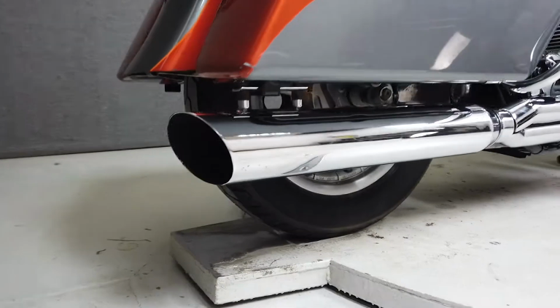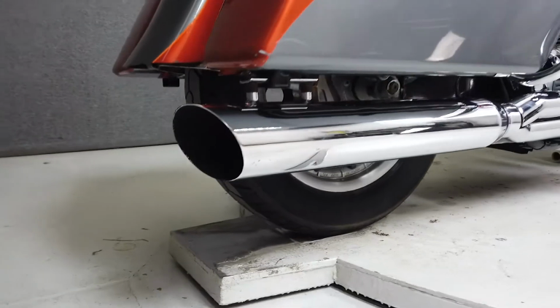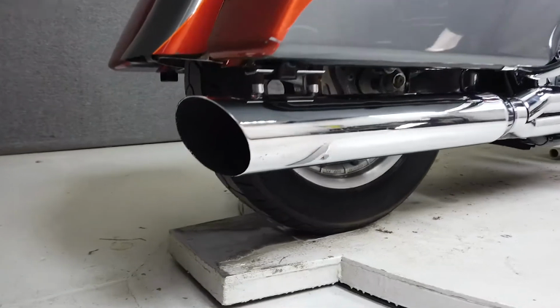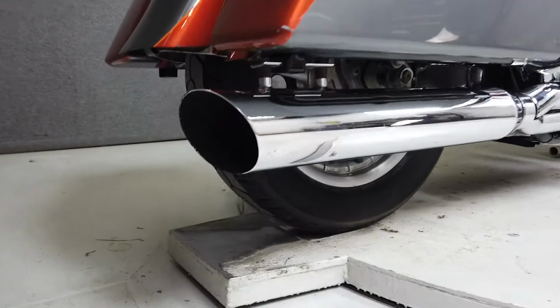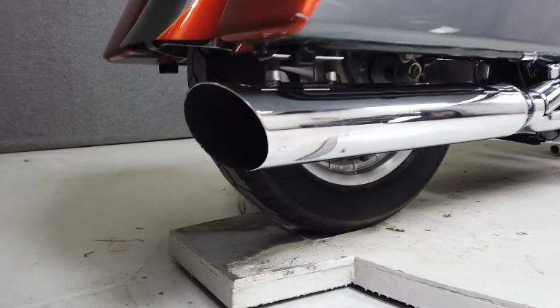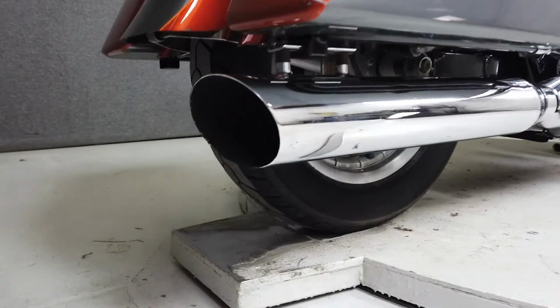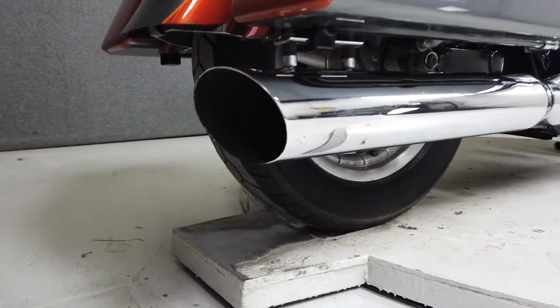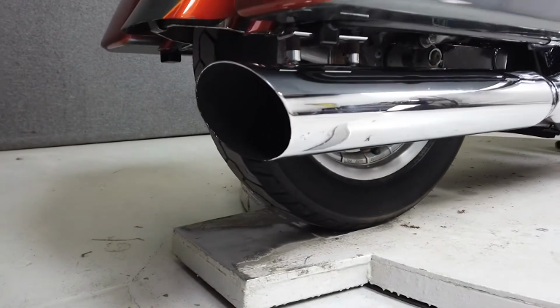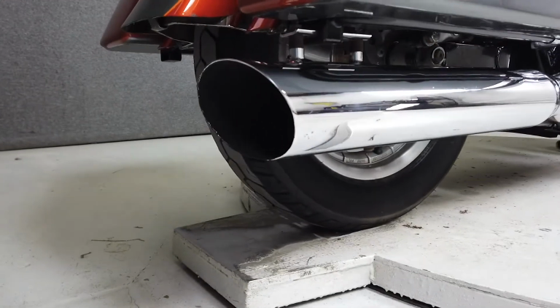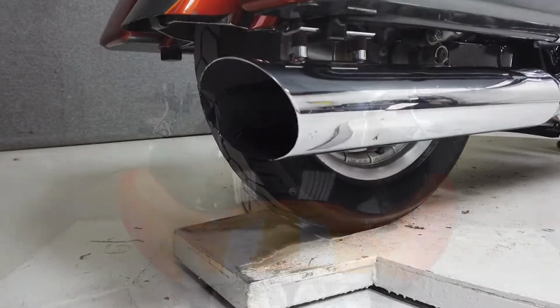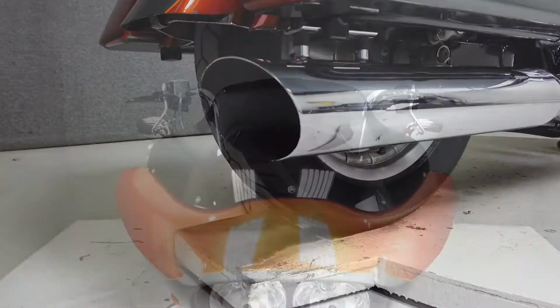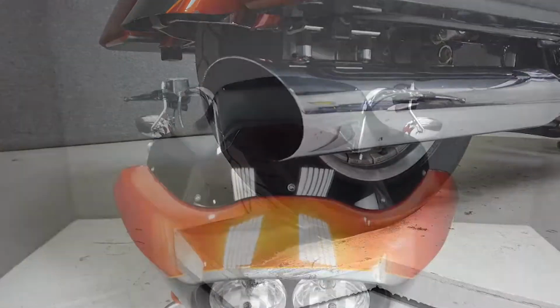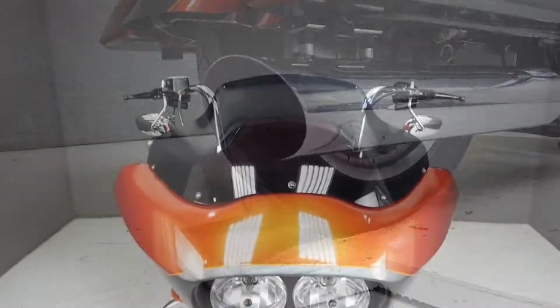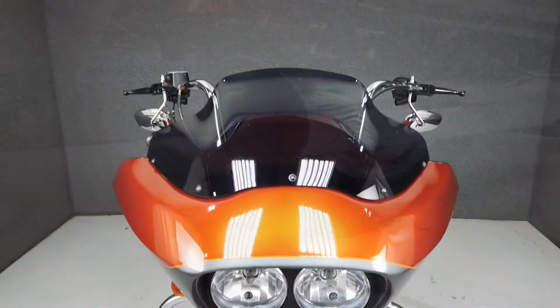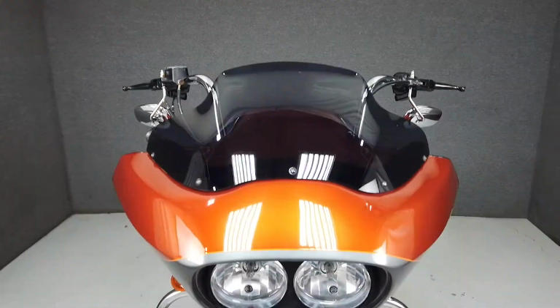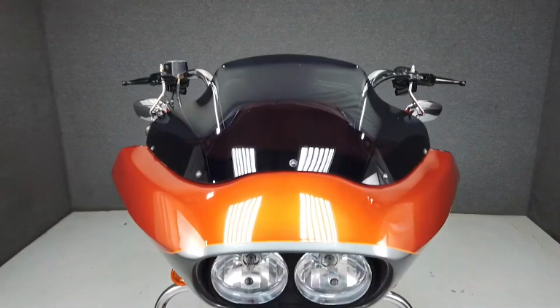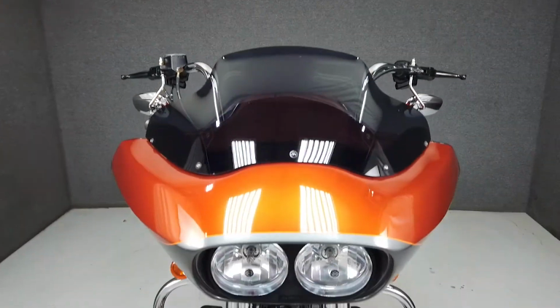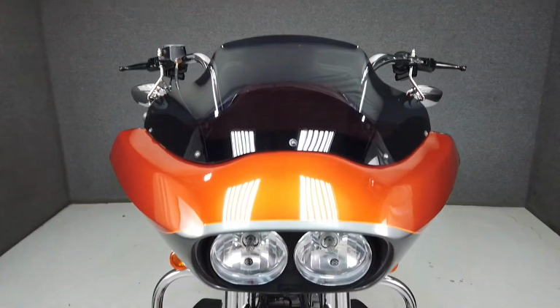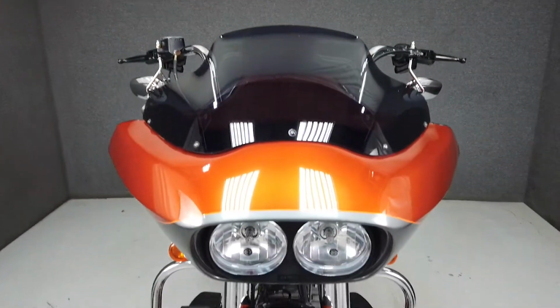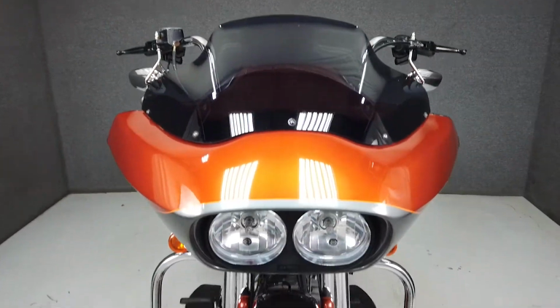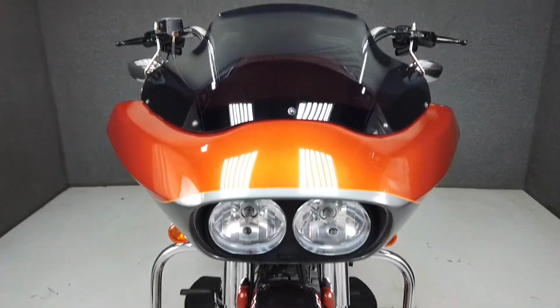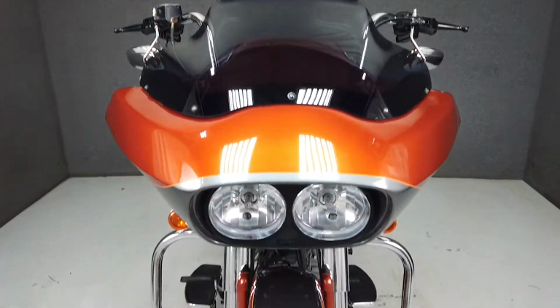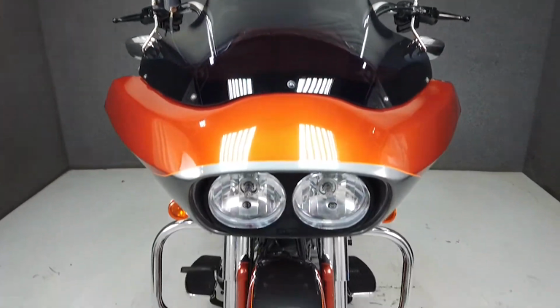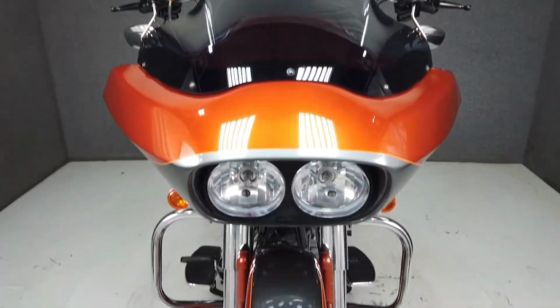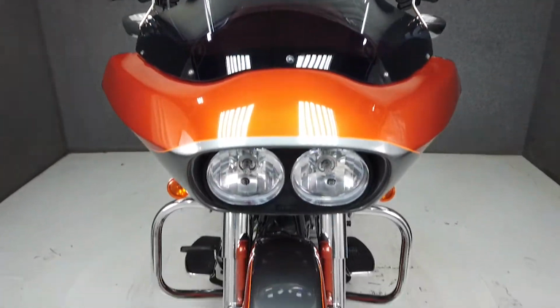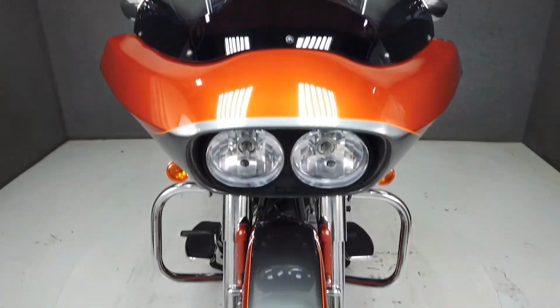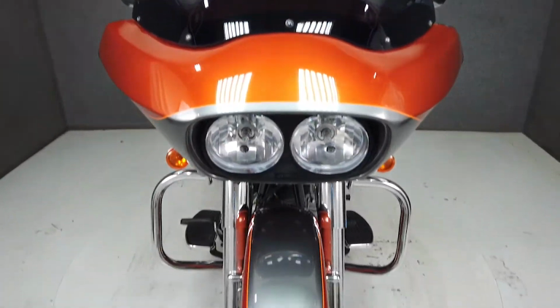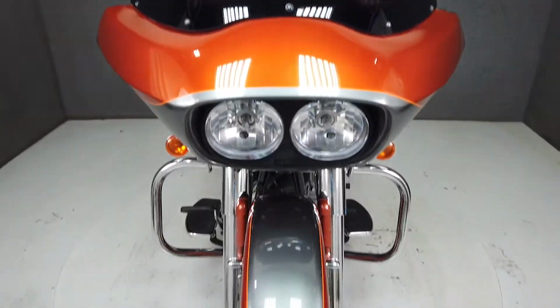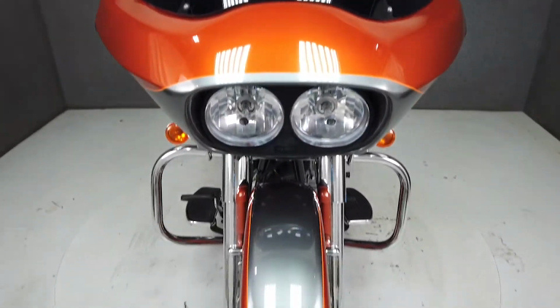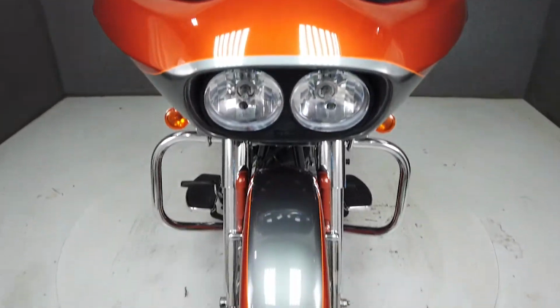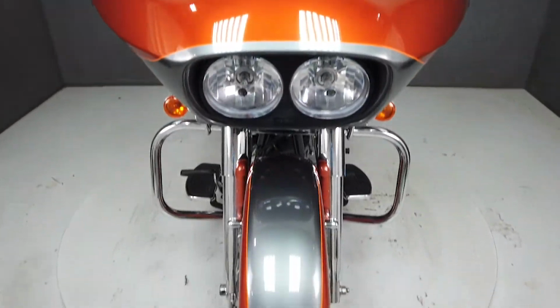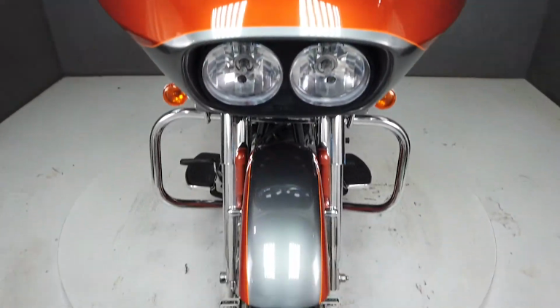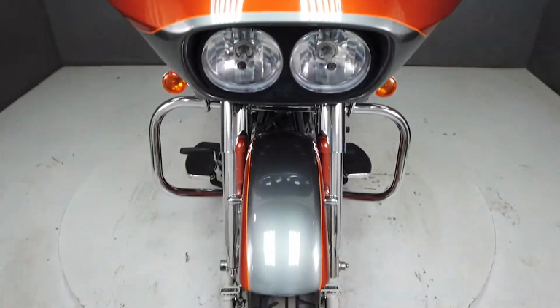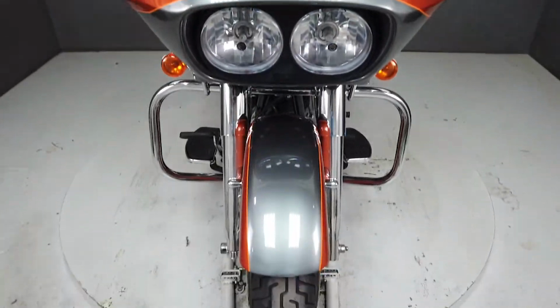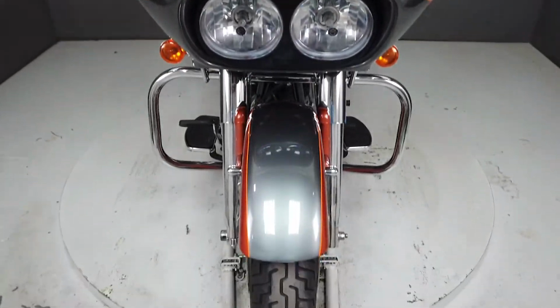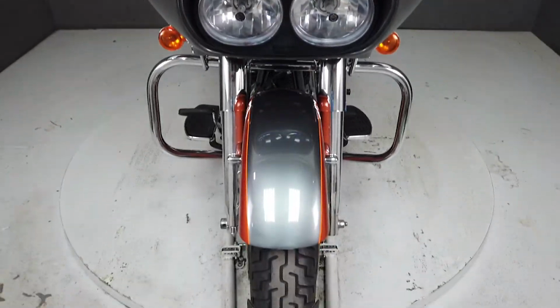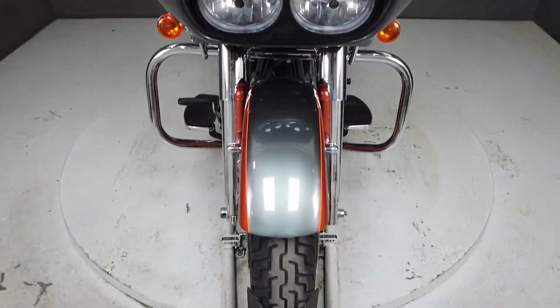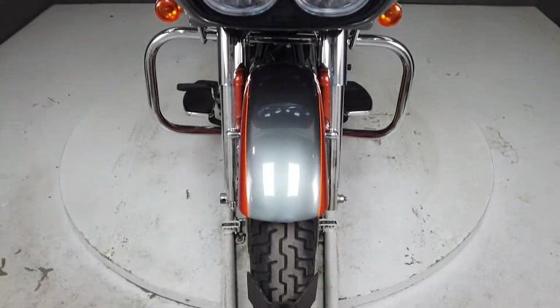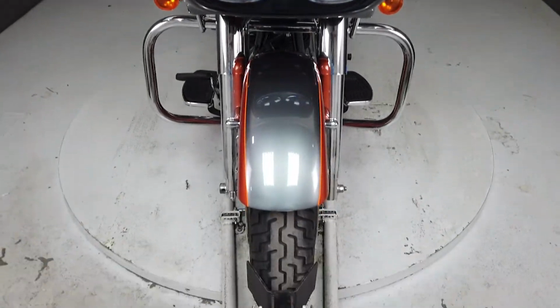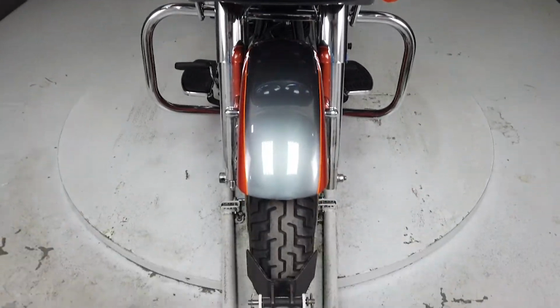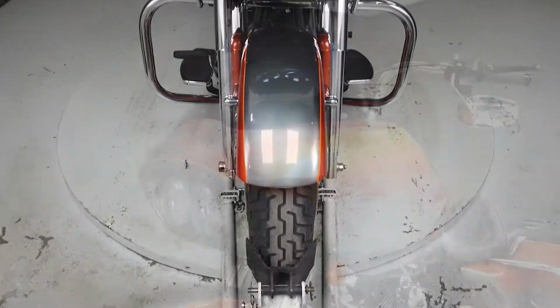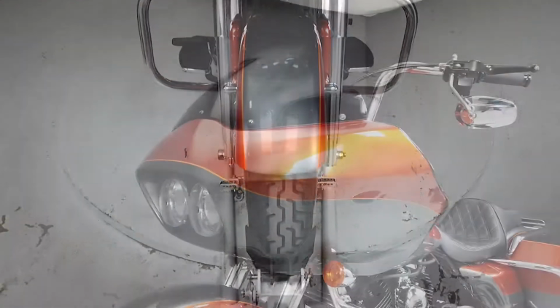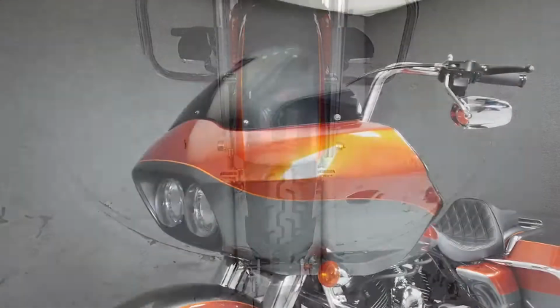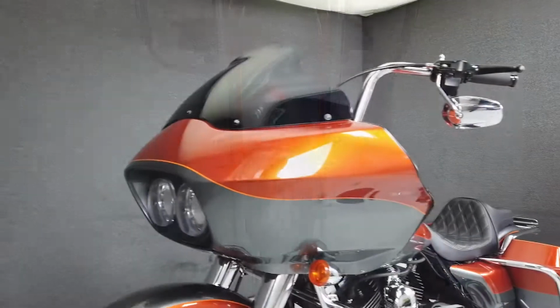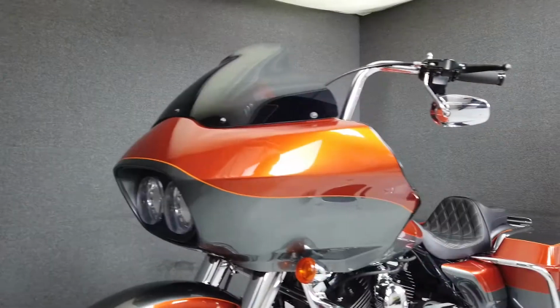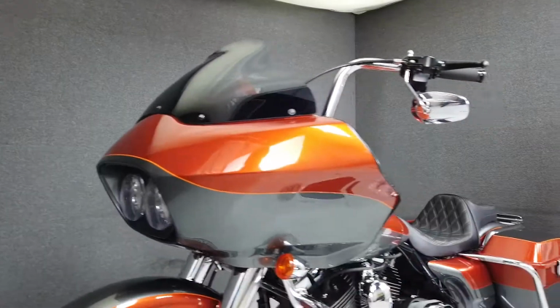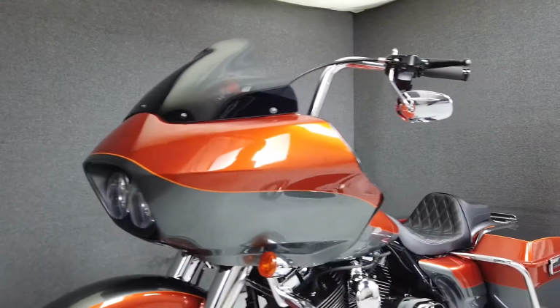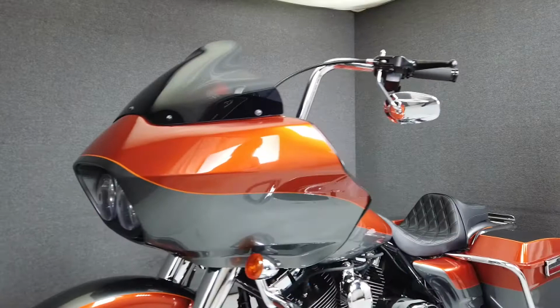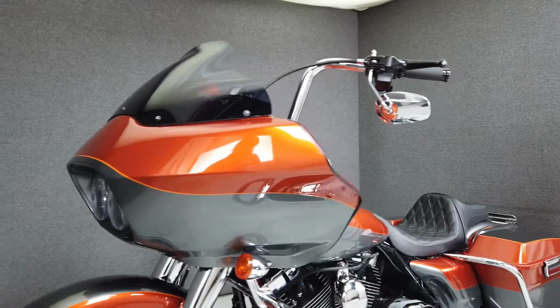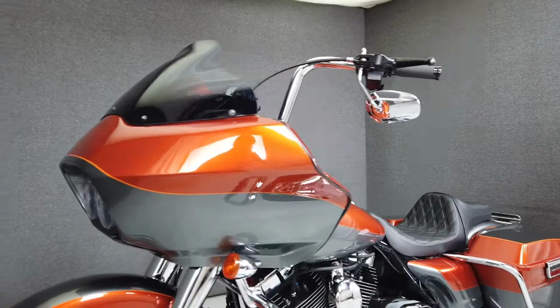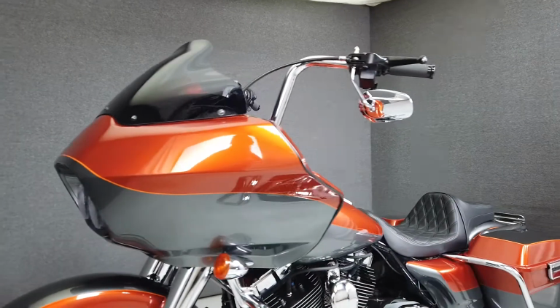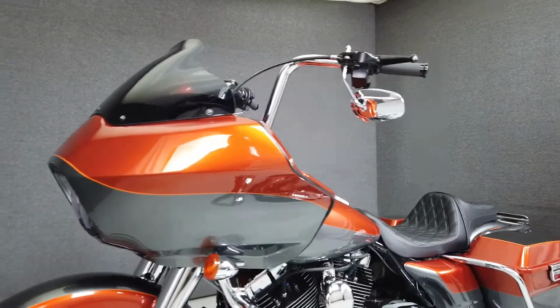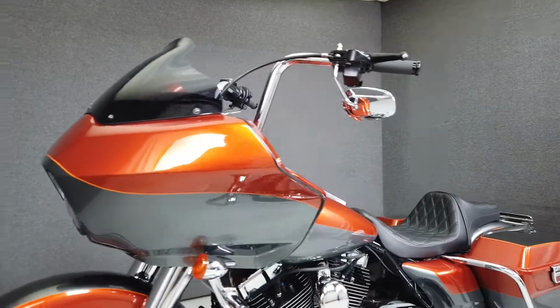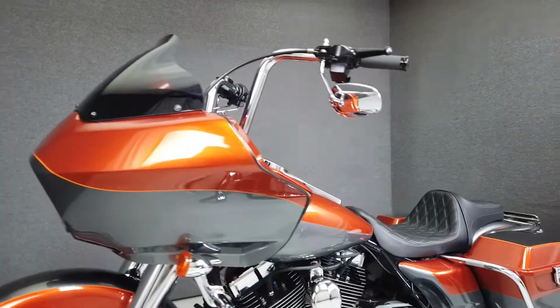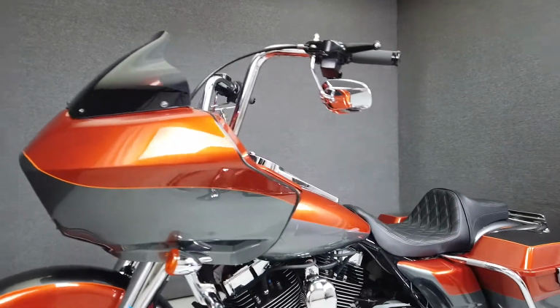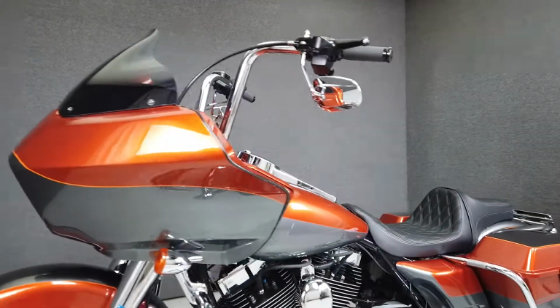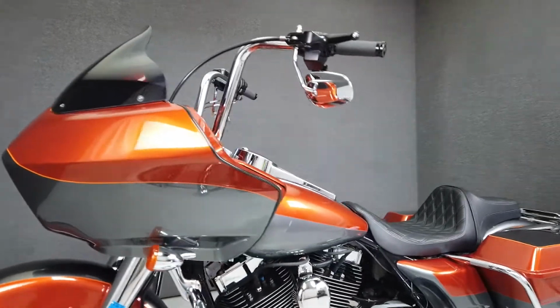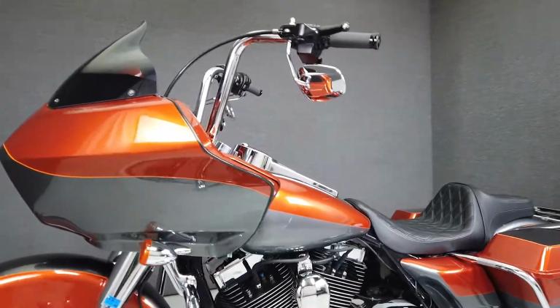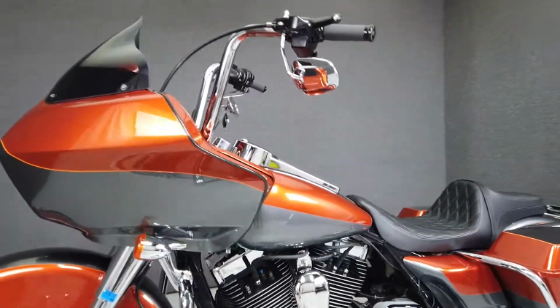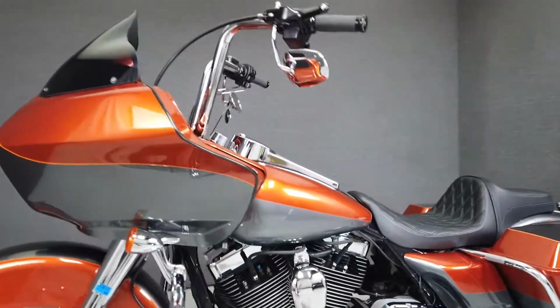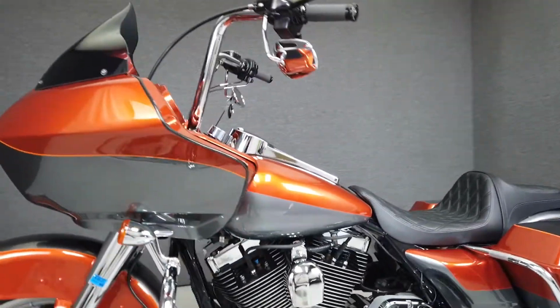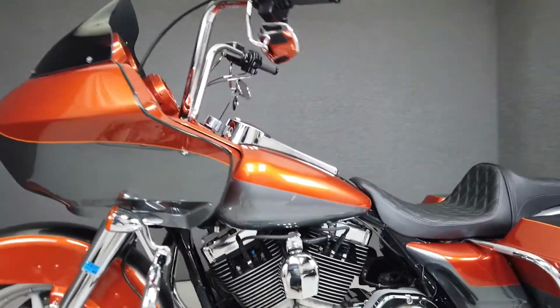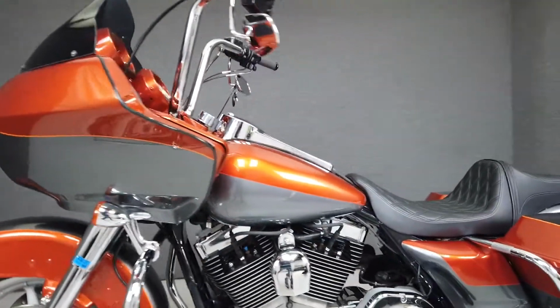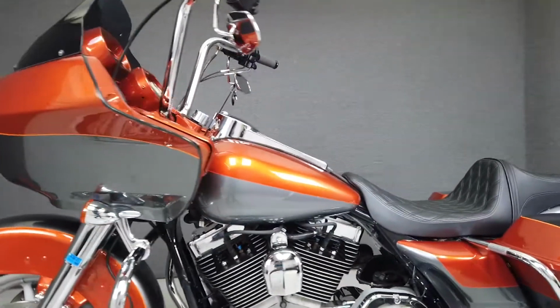In addition, it features a custom paint set, has a color match inner fairing, and many other aftermarket accessories you can view on our website.